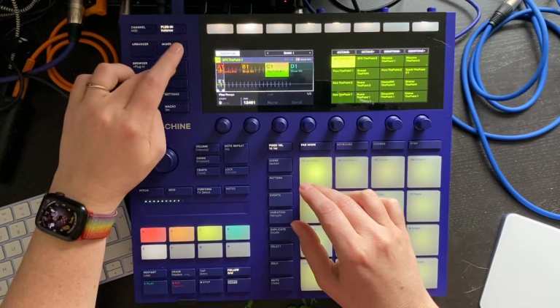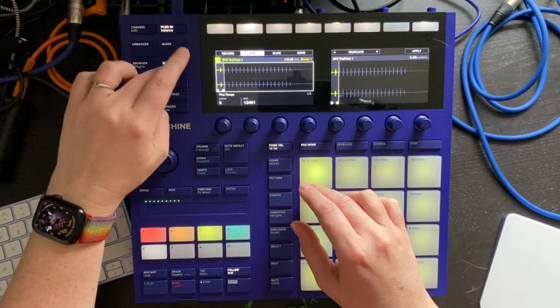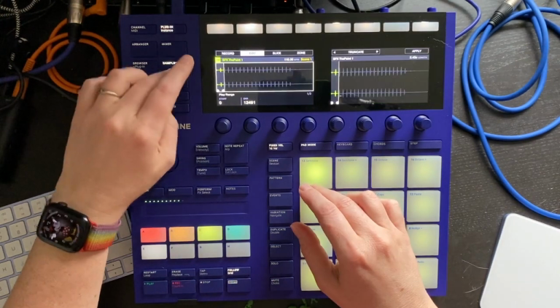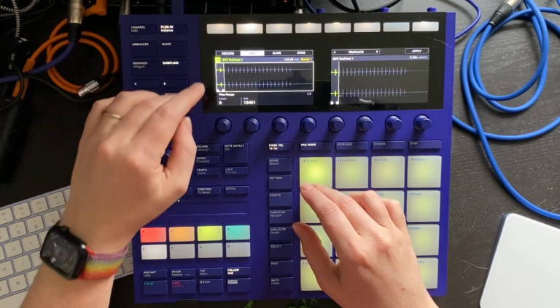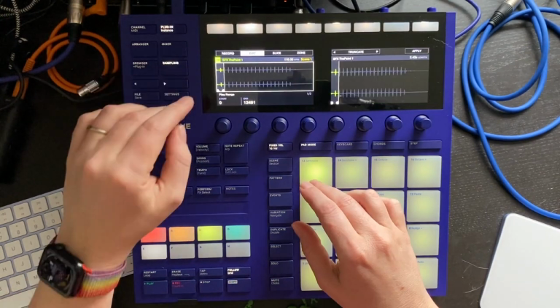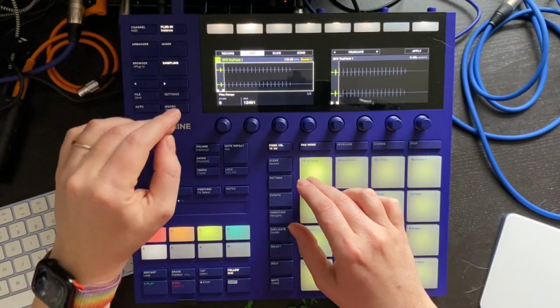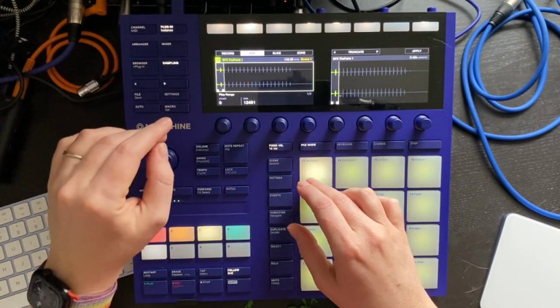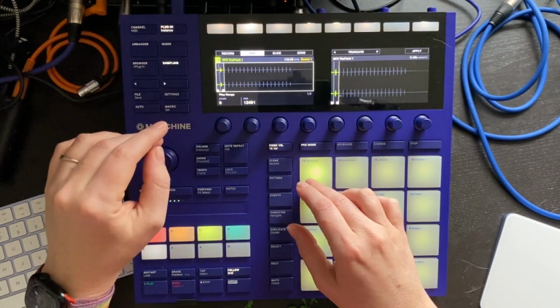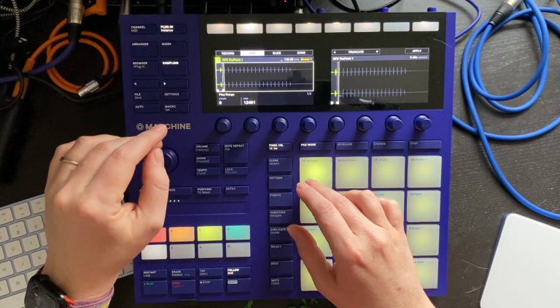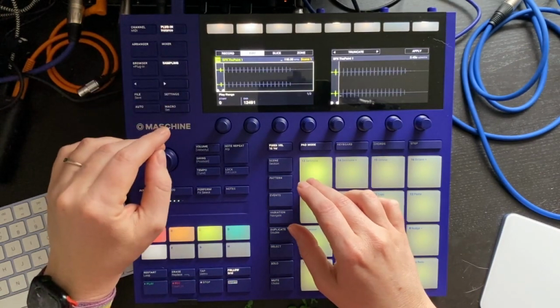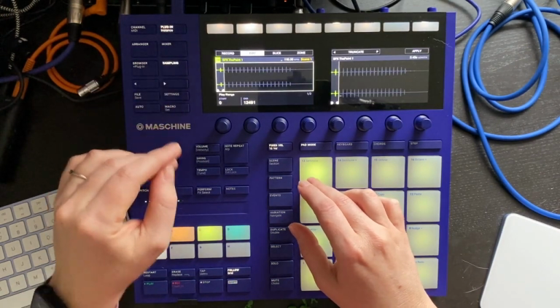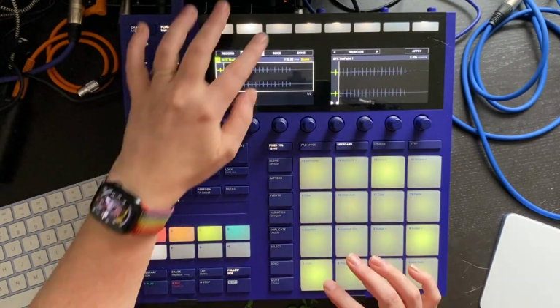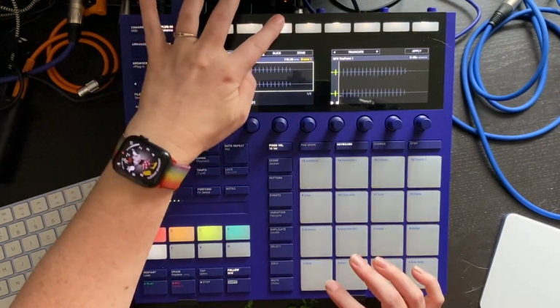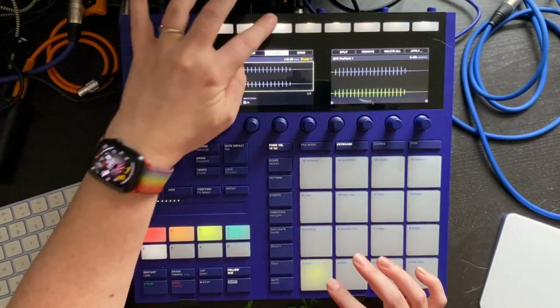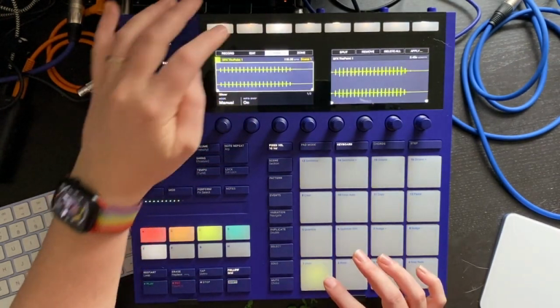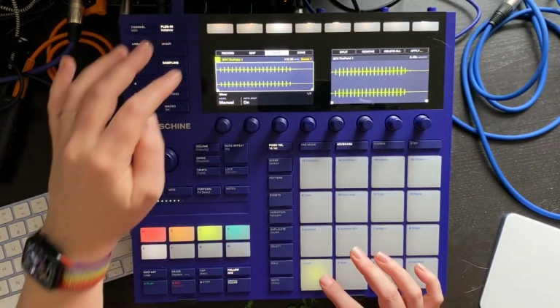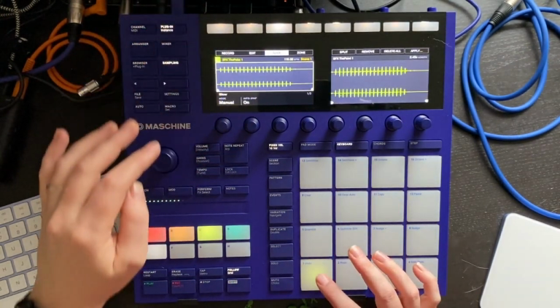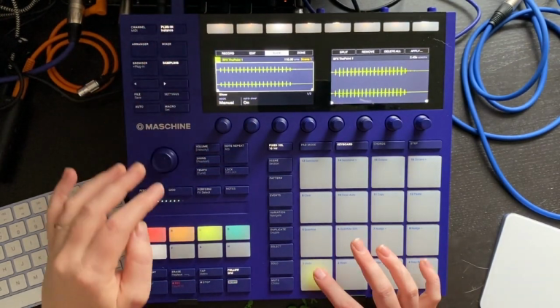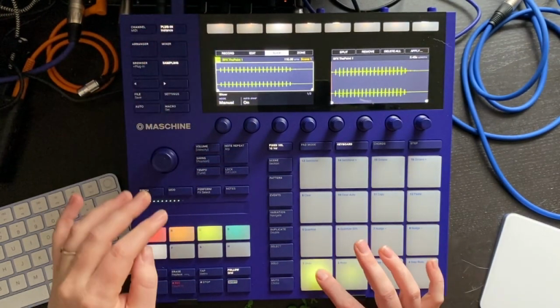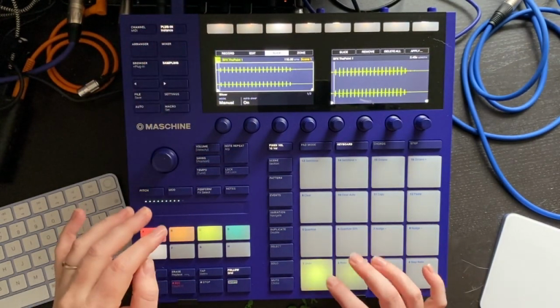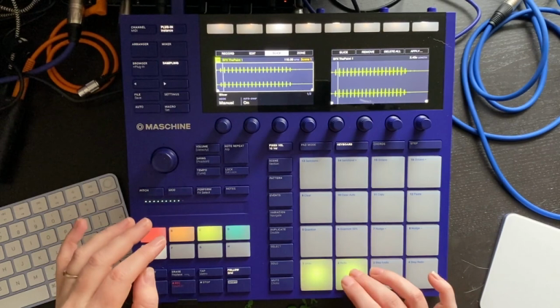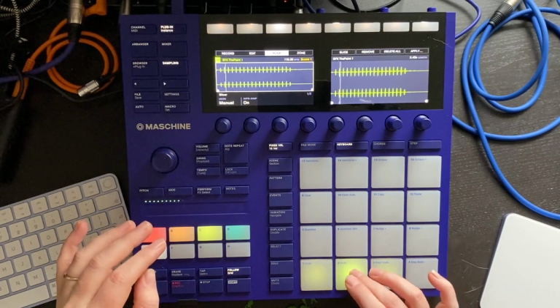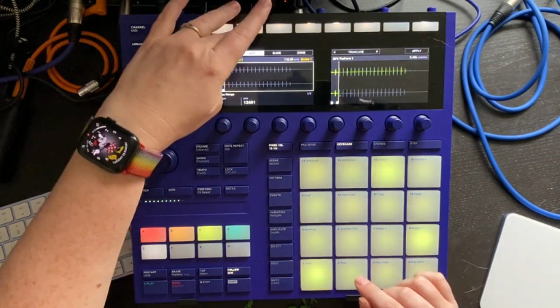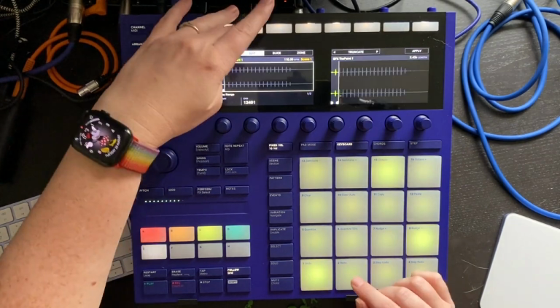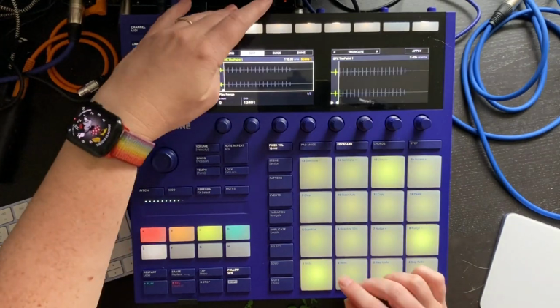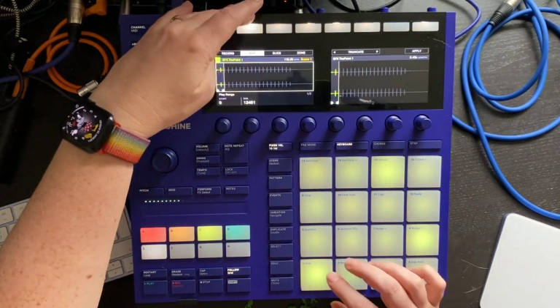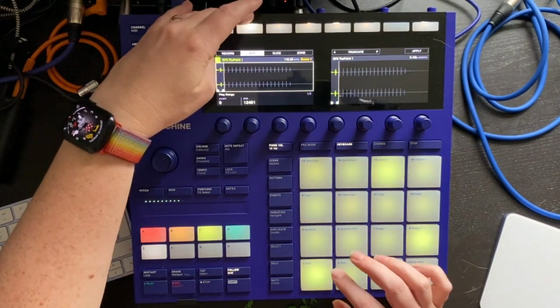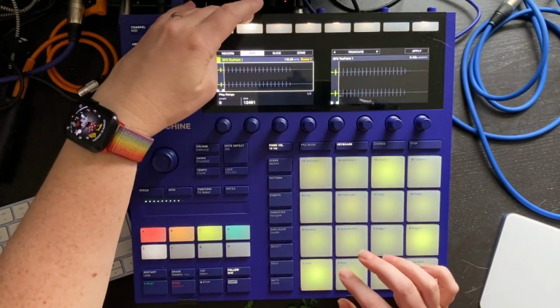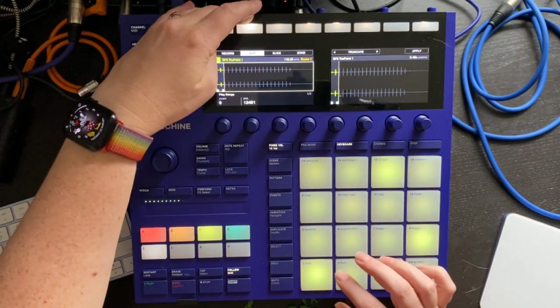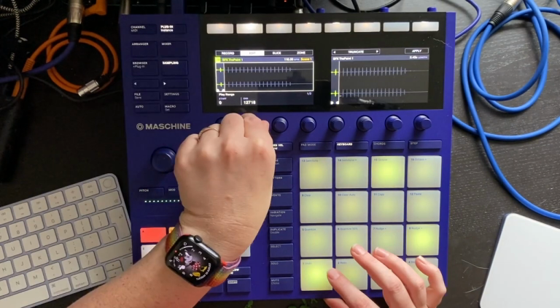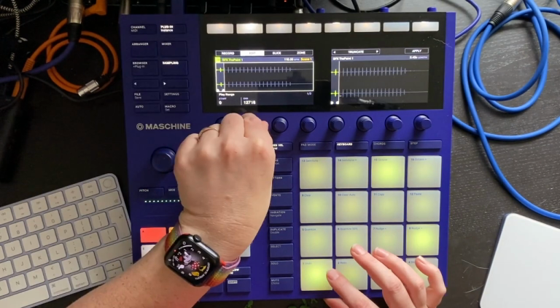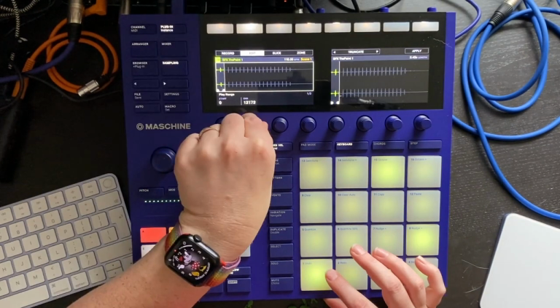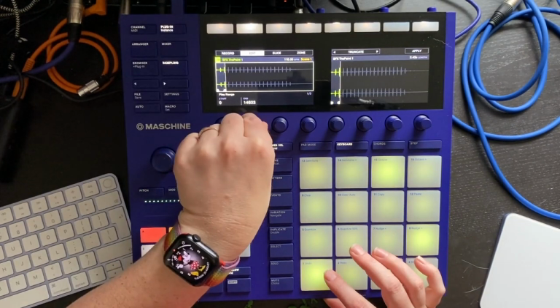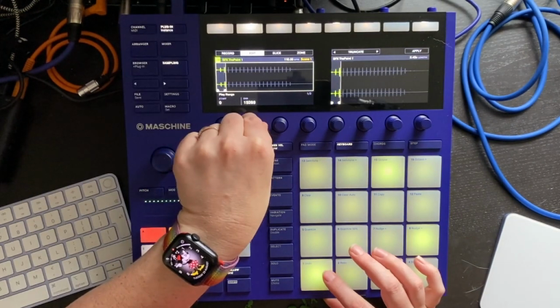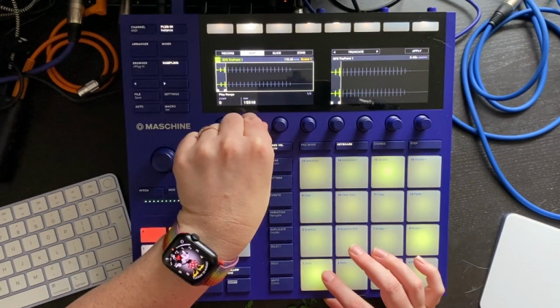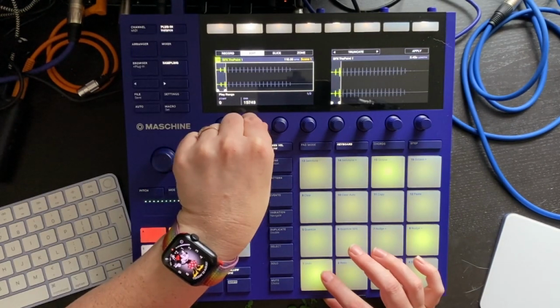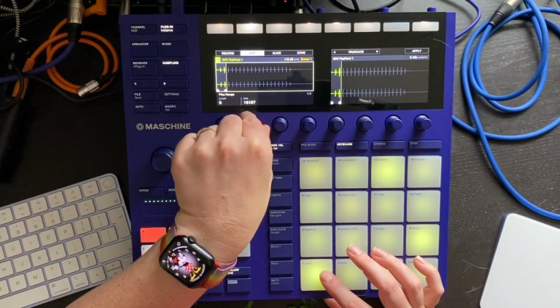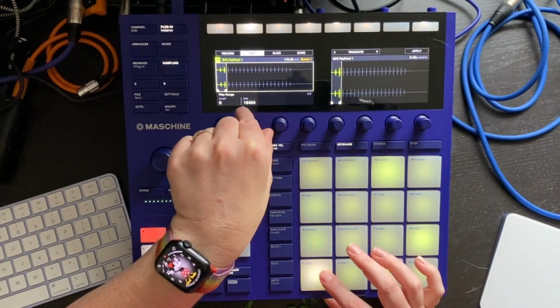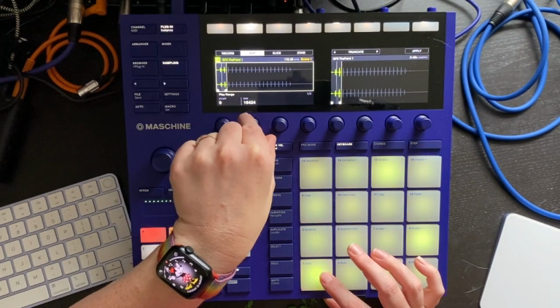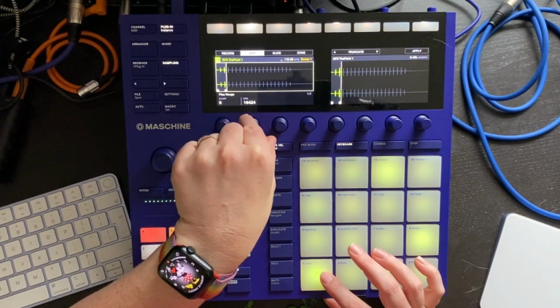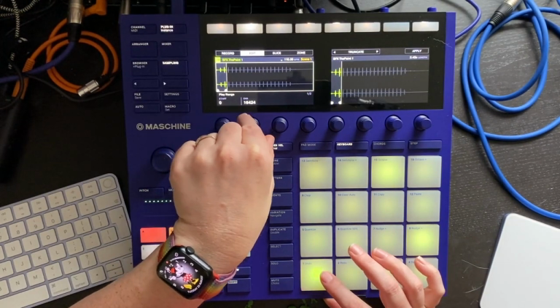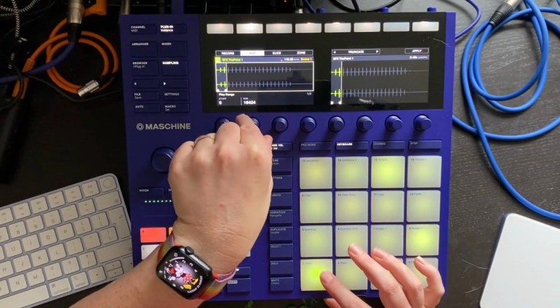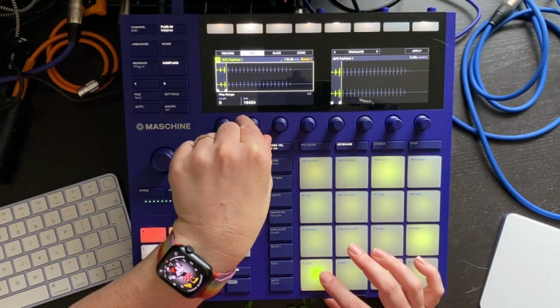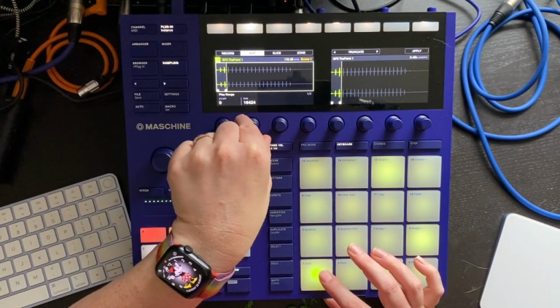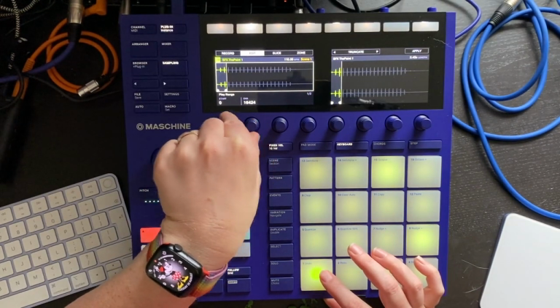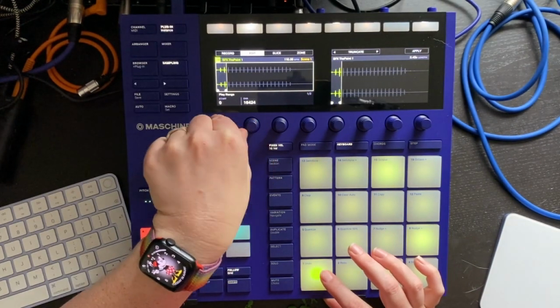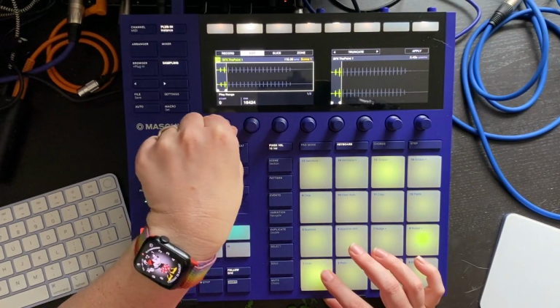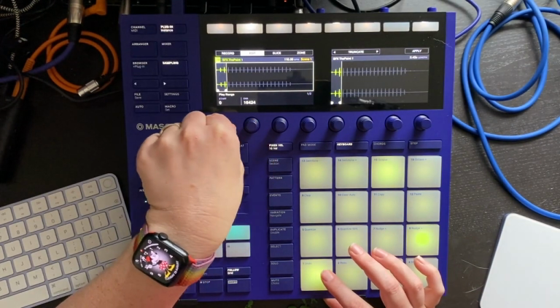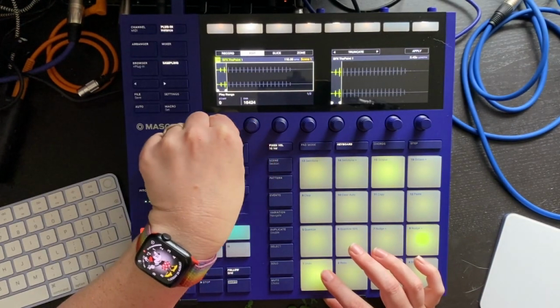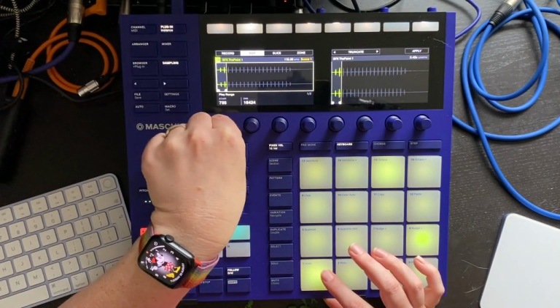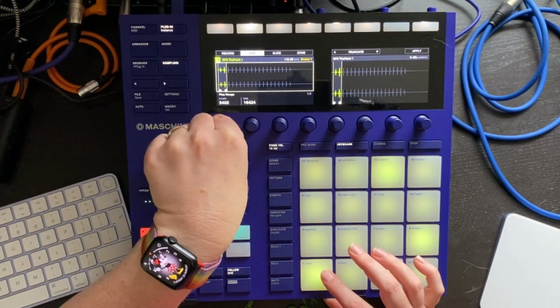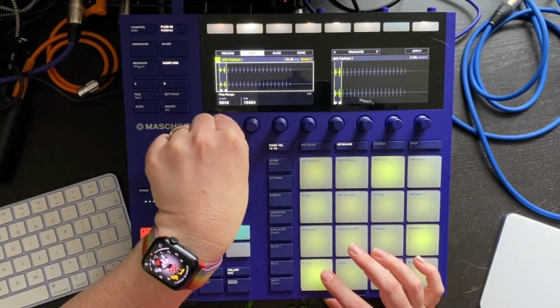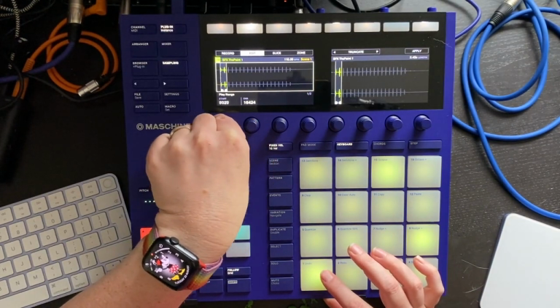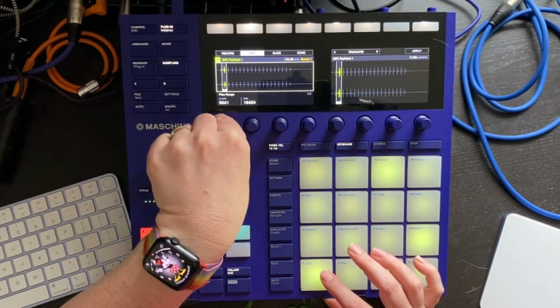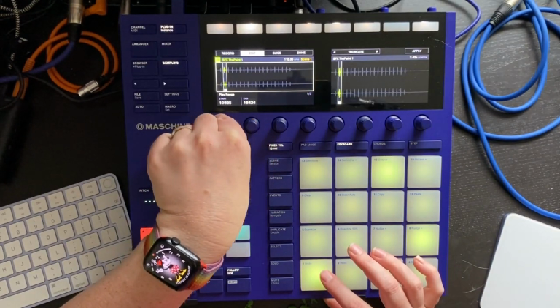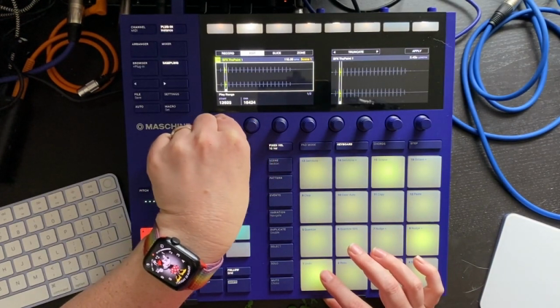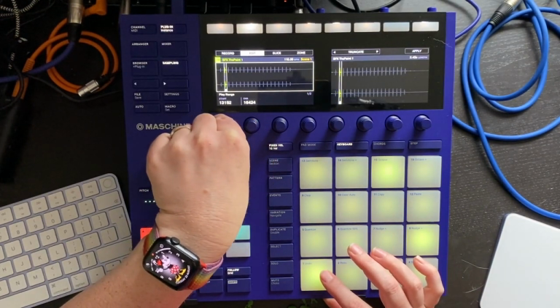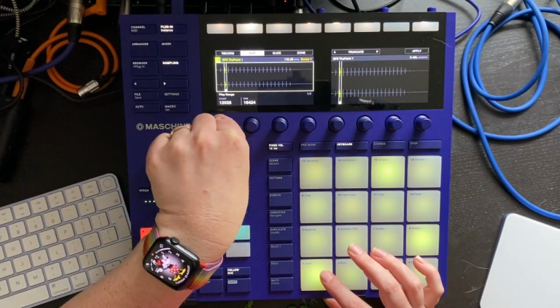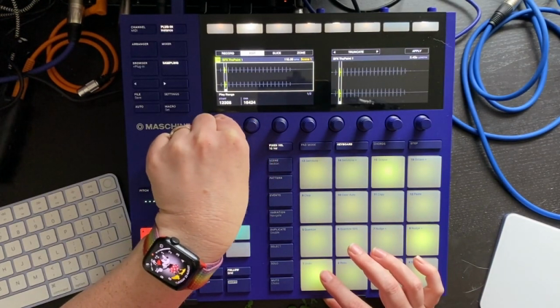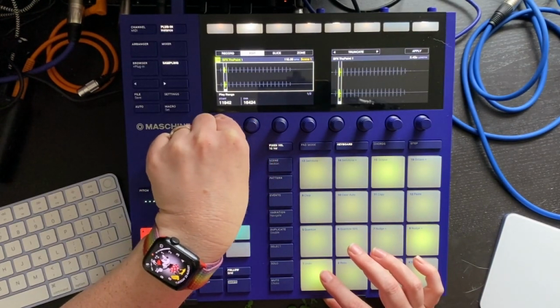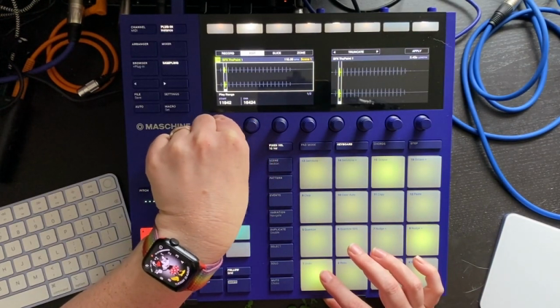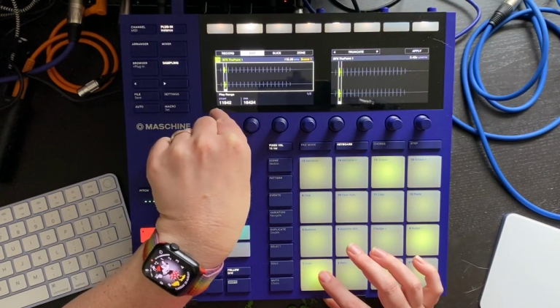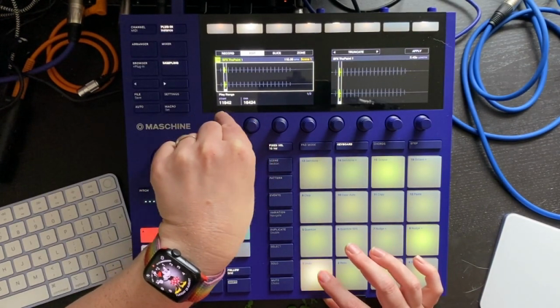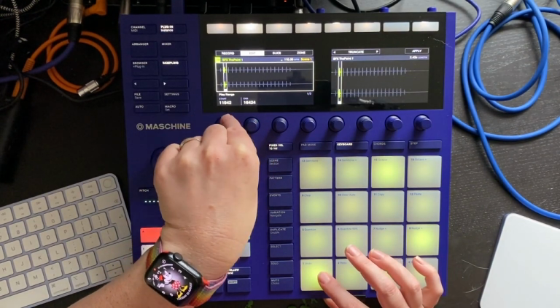It's always a good idea to look at the samples included in the kit, because they often have more to them than it first appears.